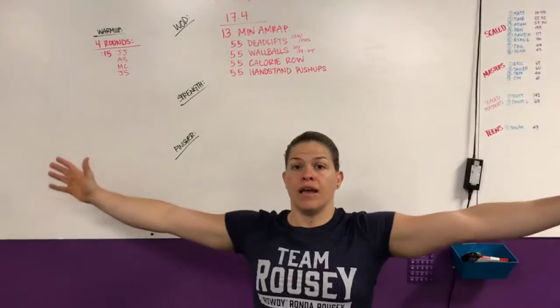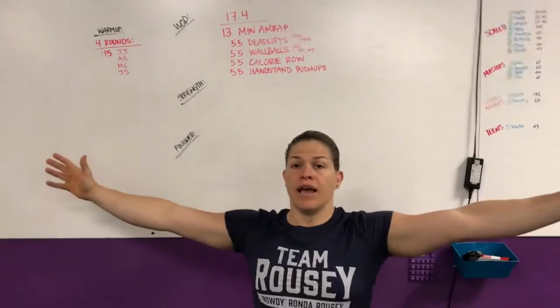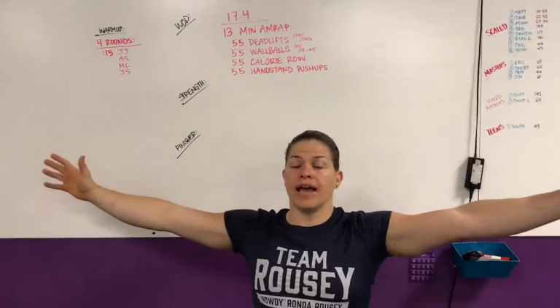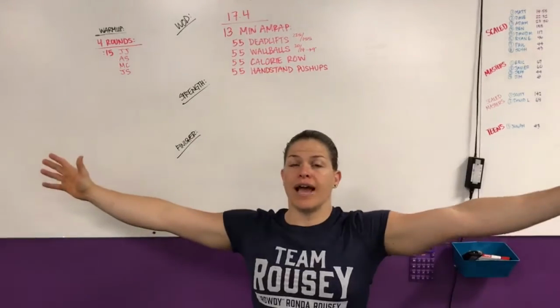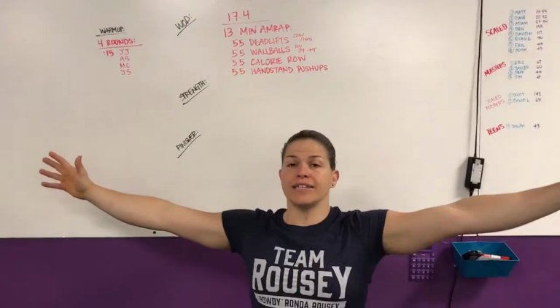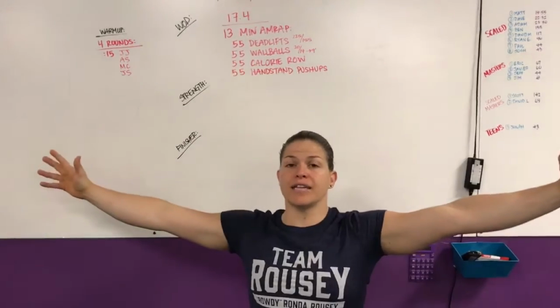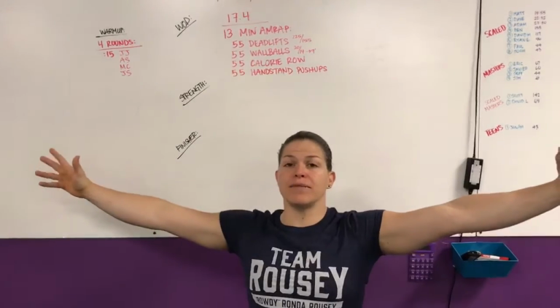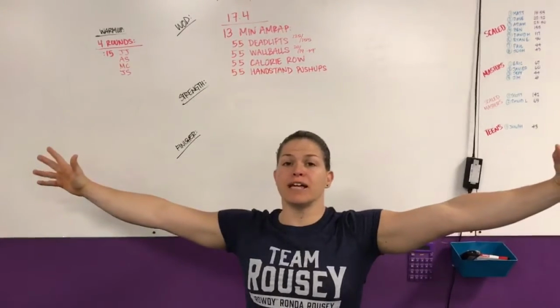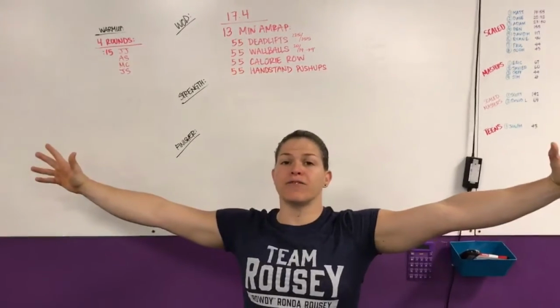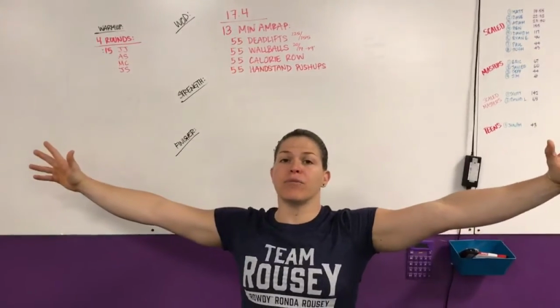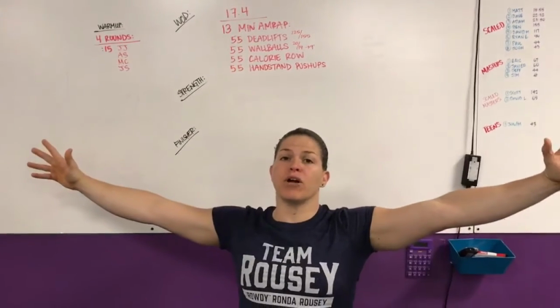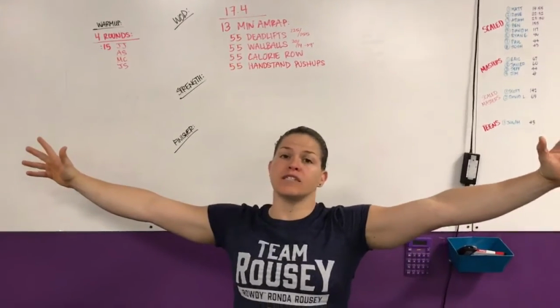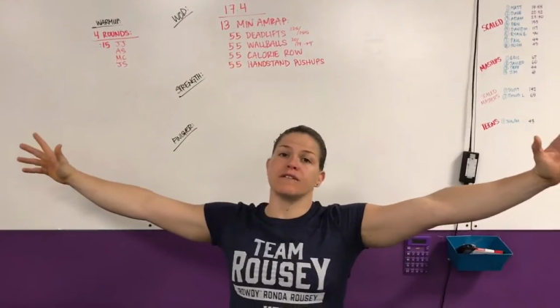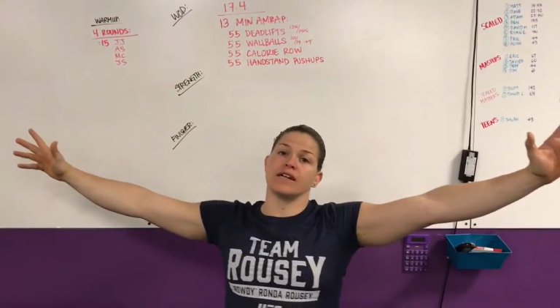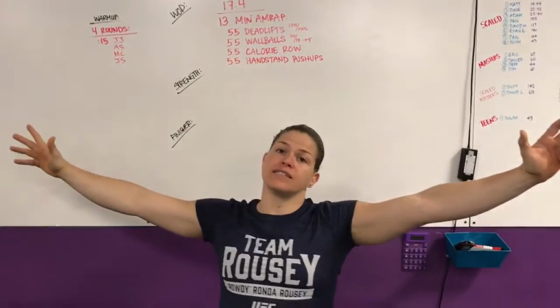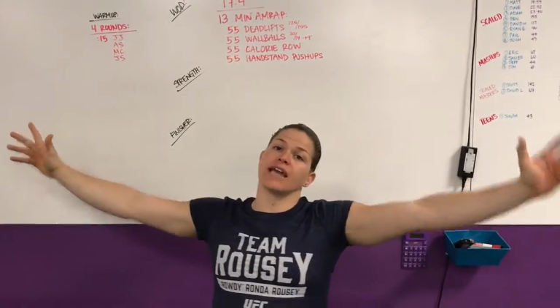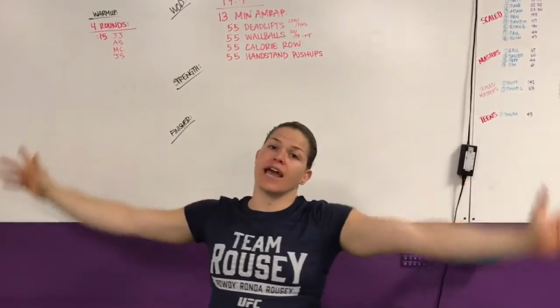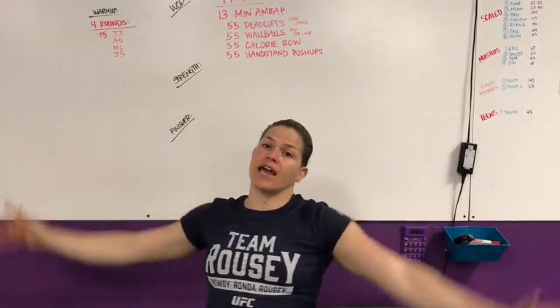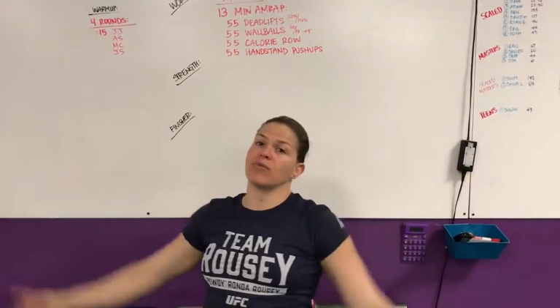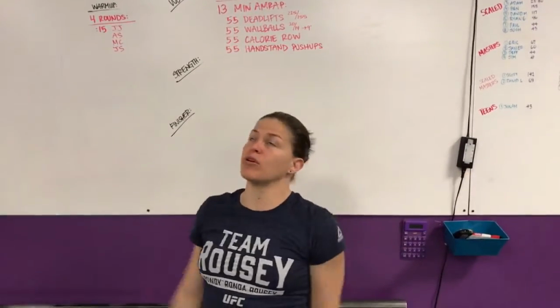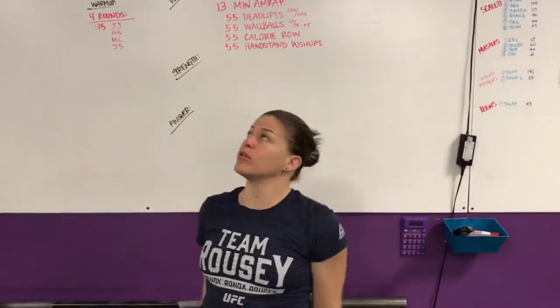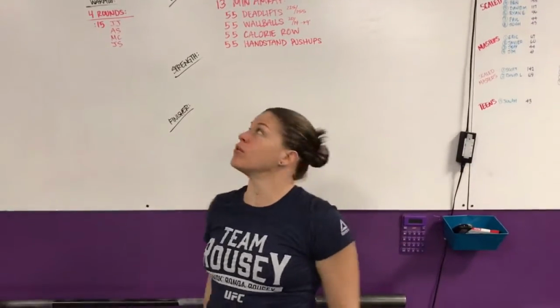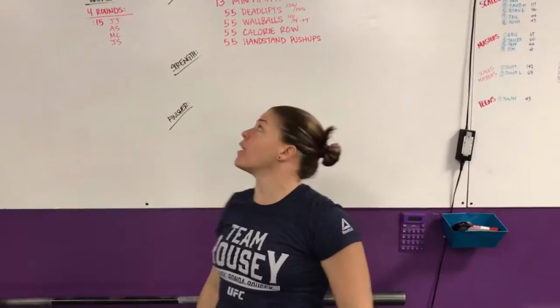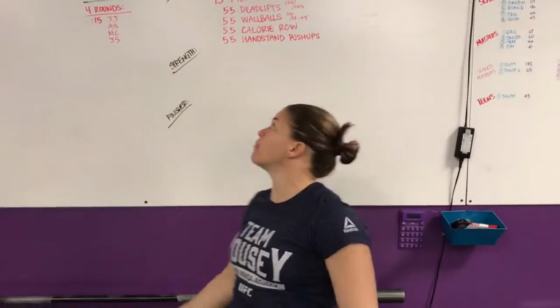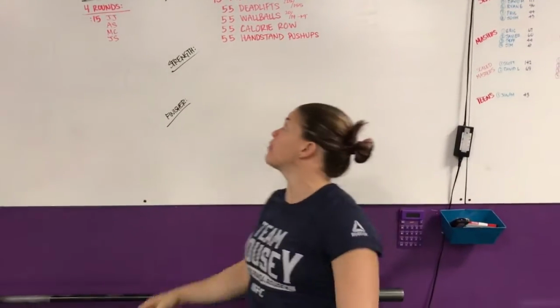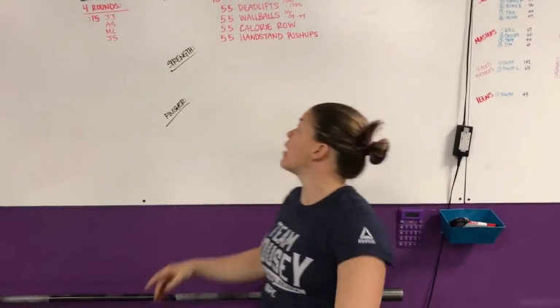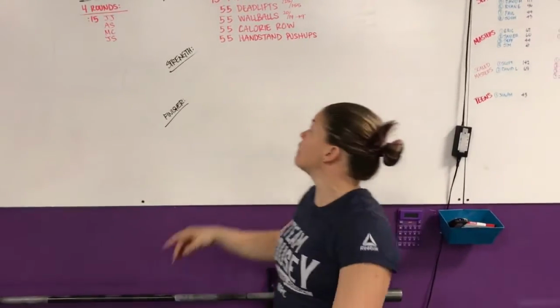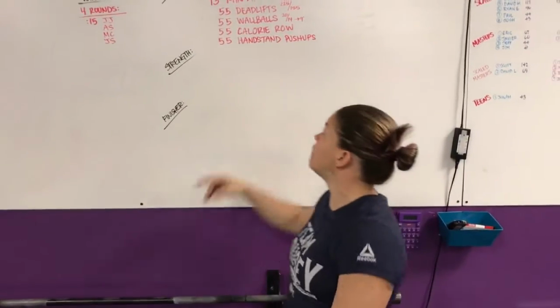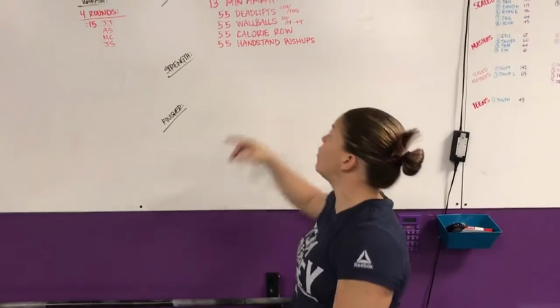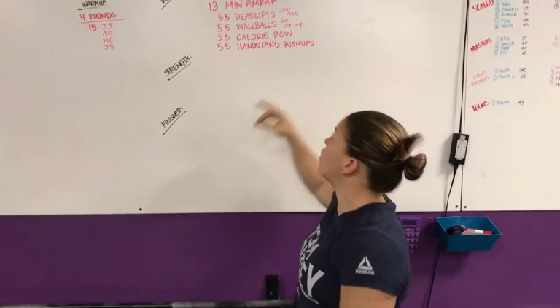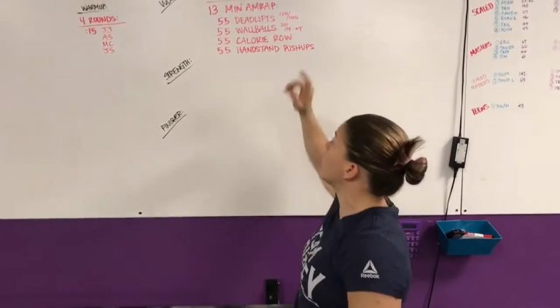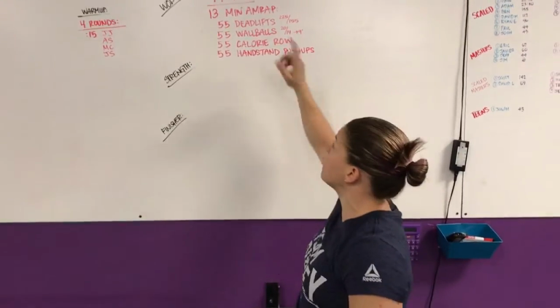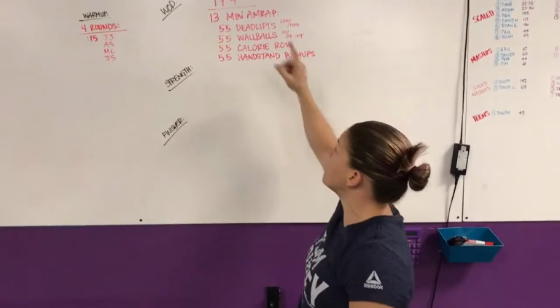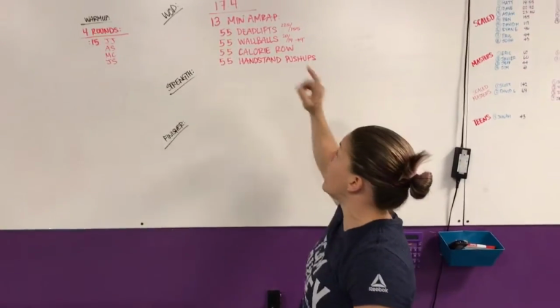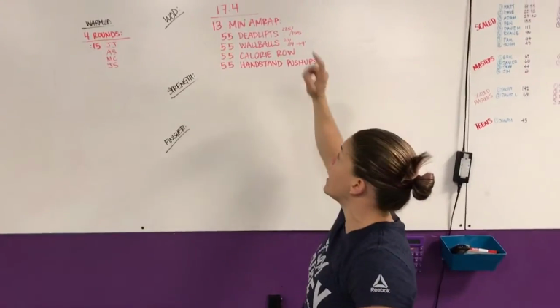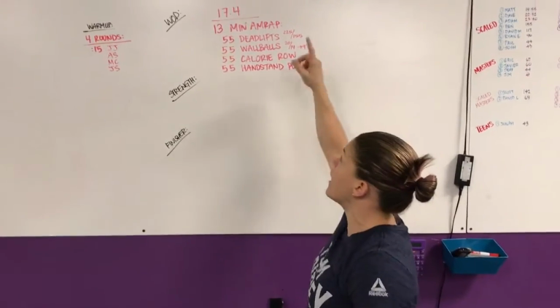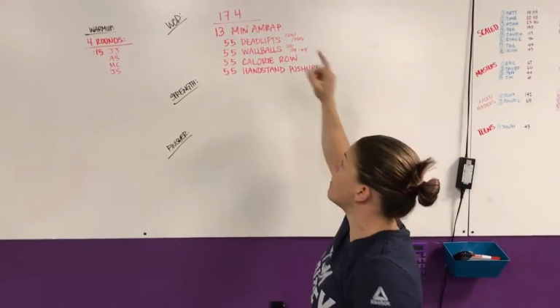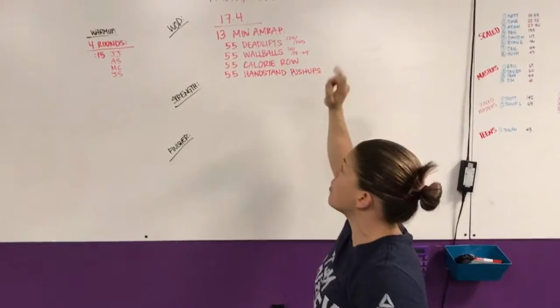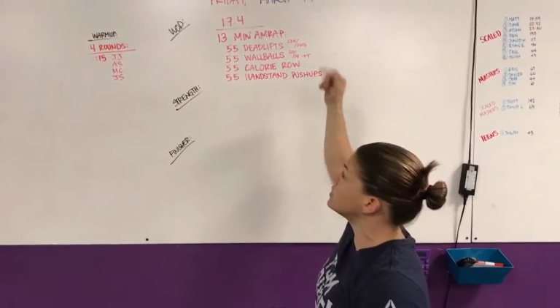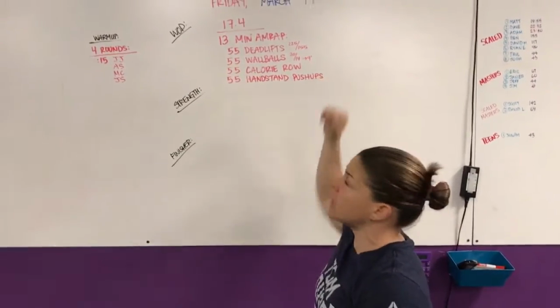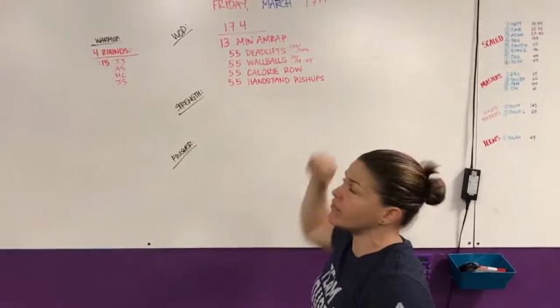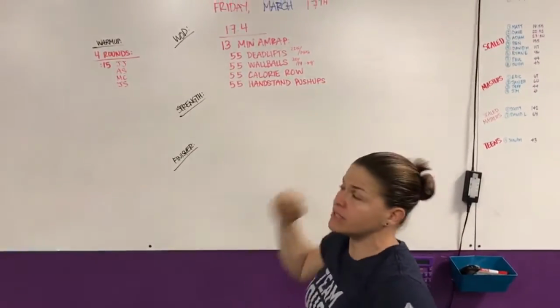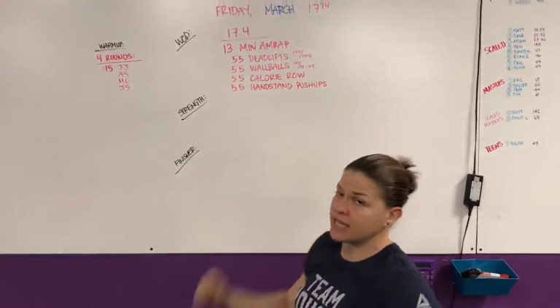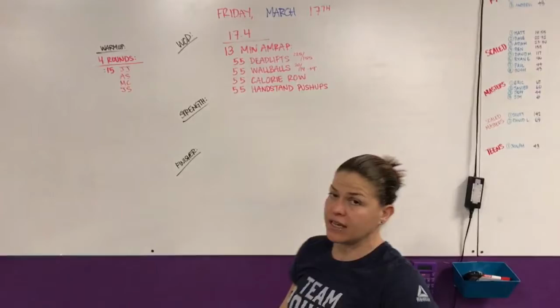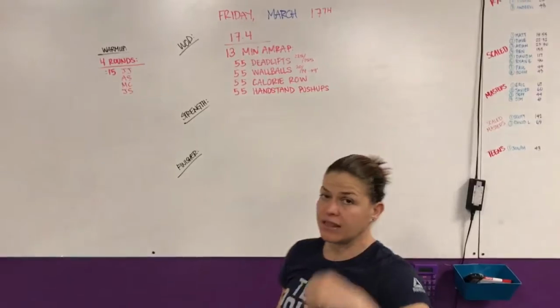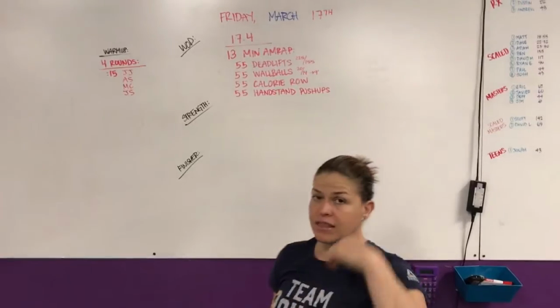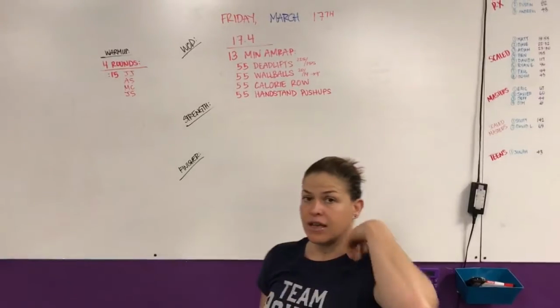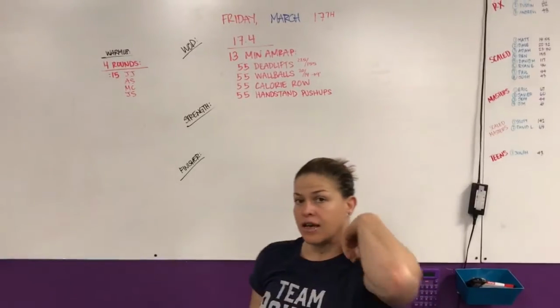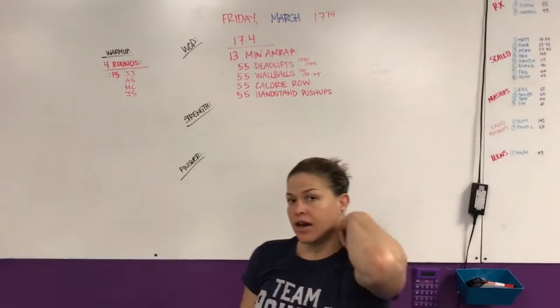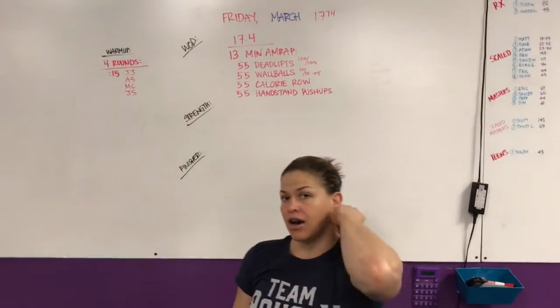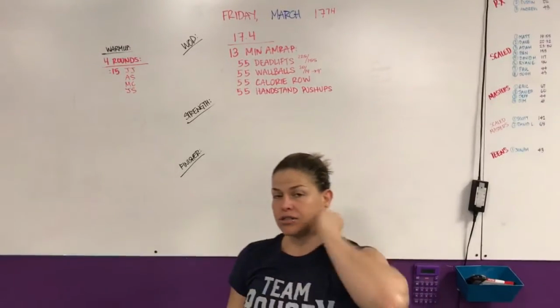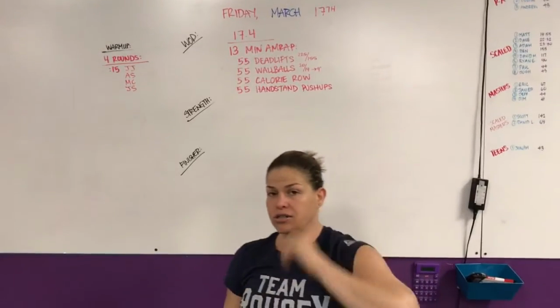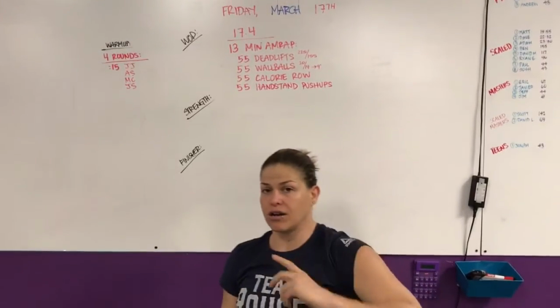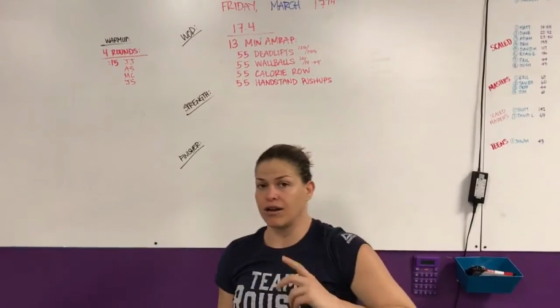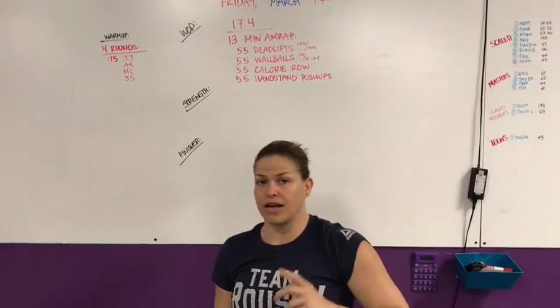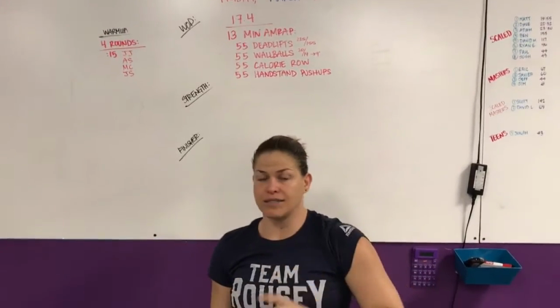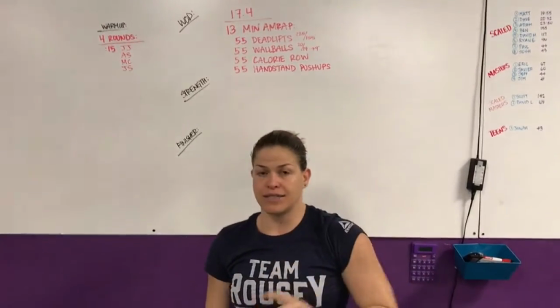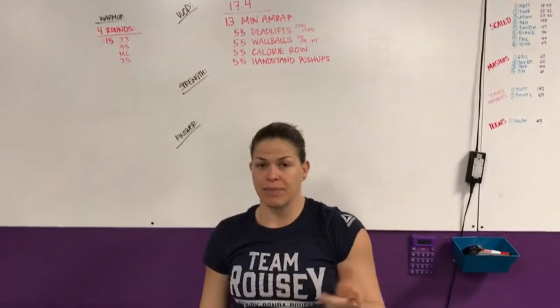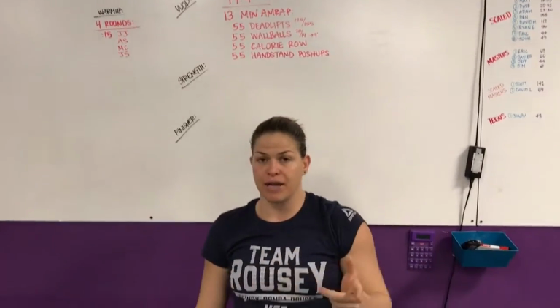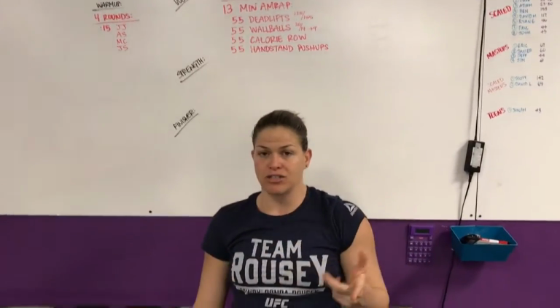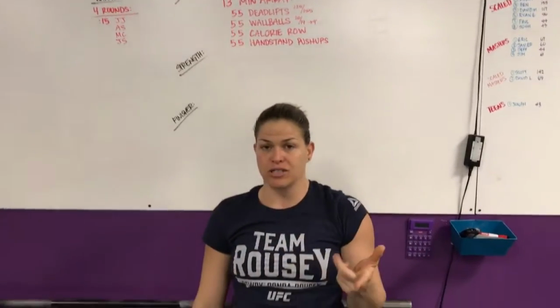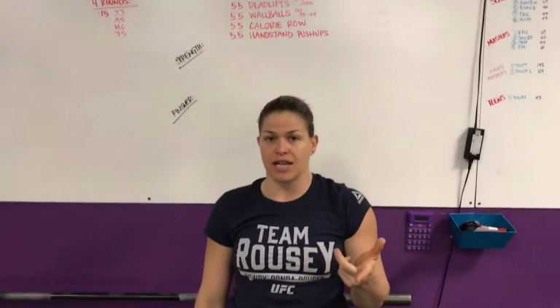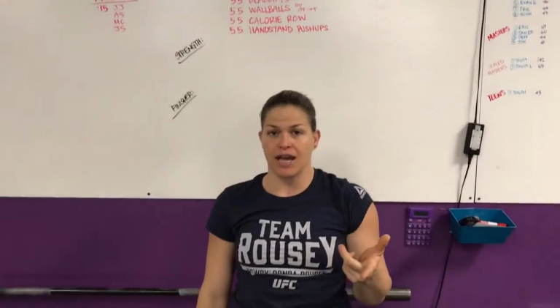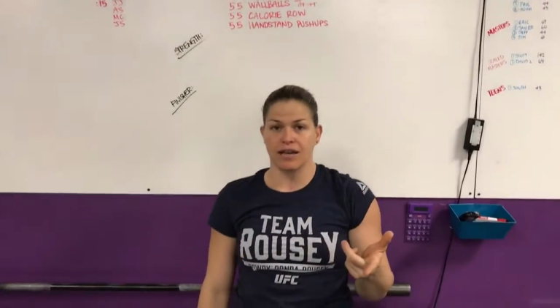Hey guys, Kevin Atchie from CrossFit Unscathed. We're doing the rep prep for Friday, March 17th, also known as St. Patrick's Day.